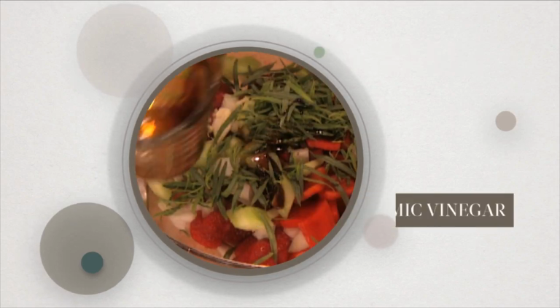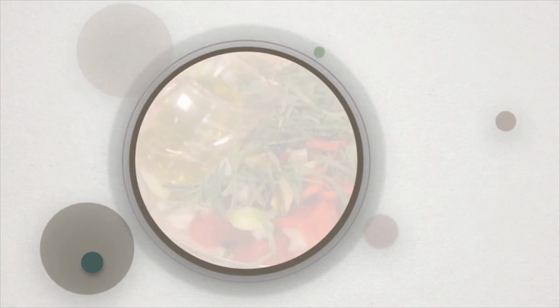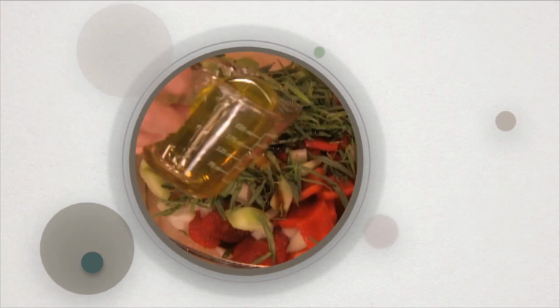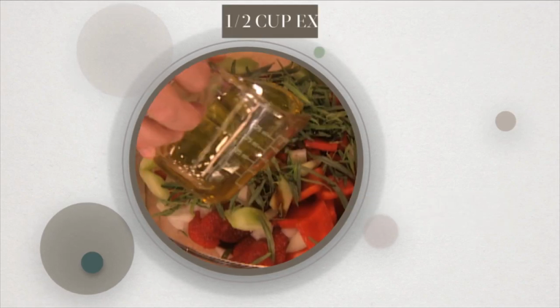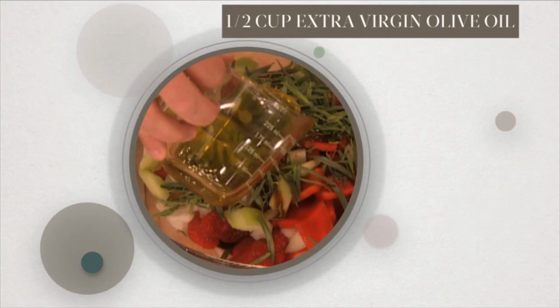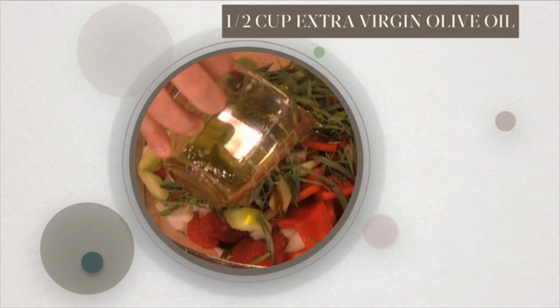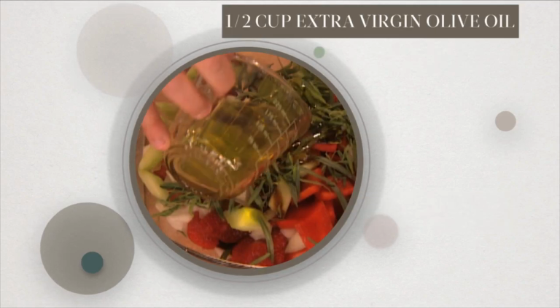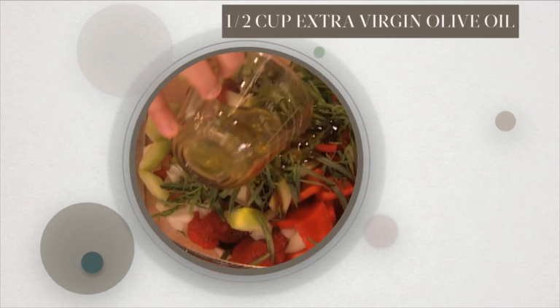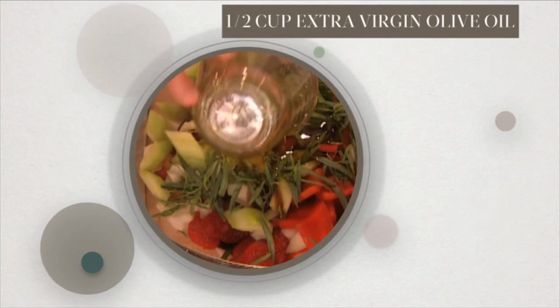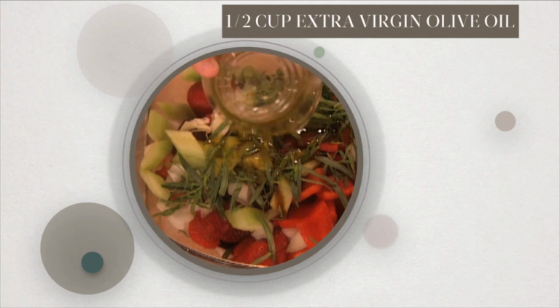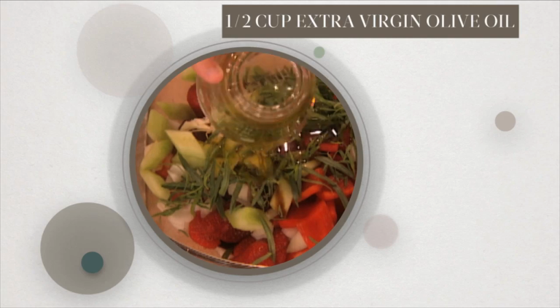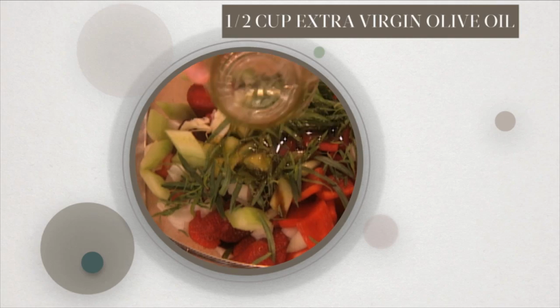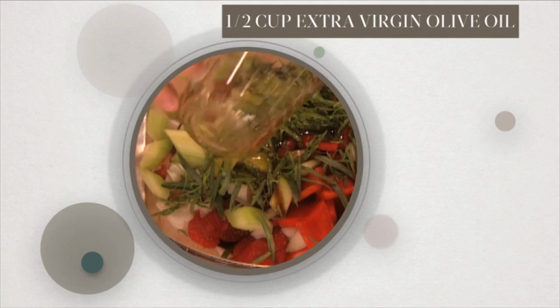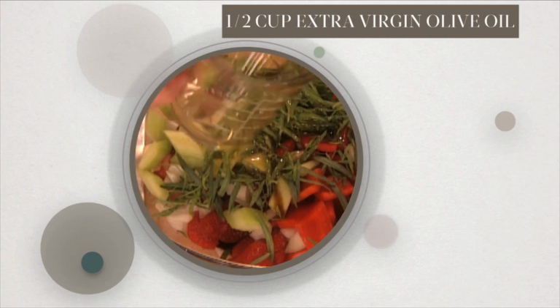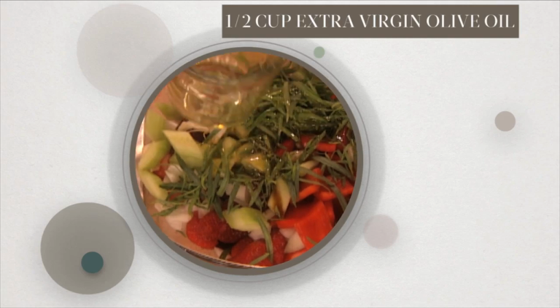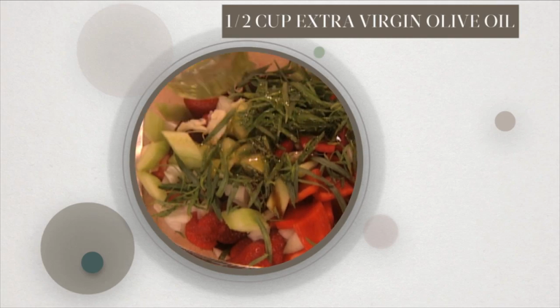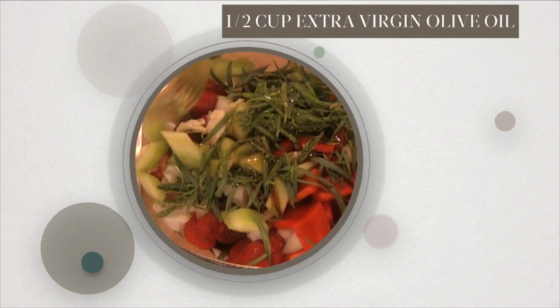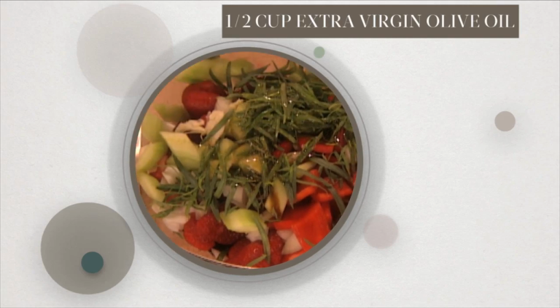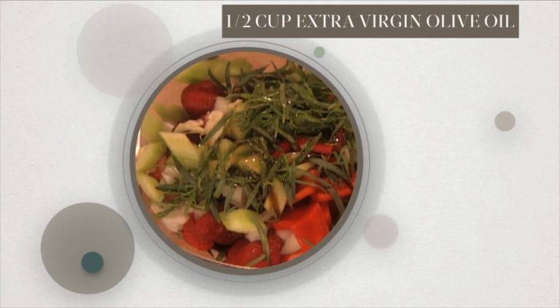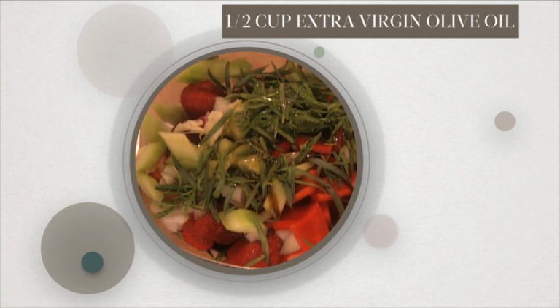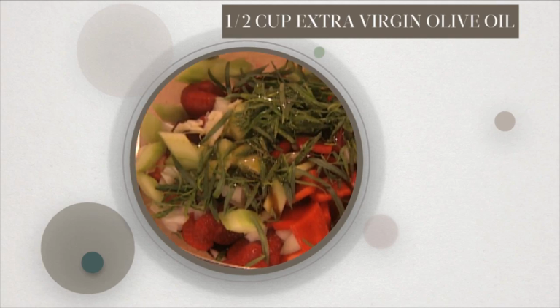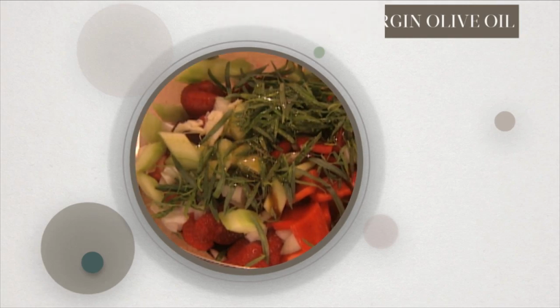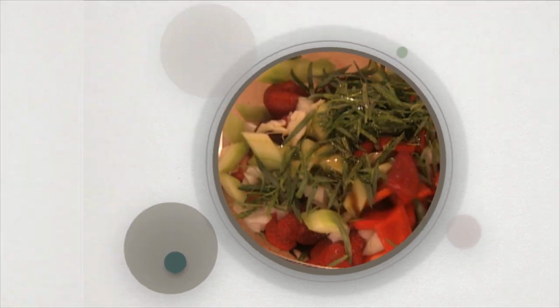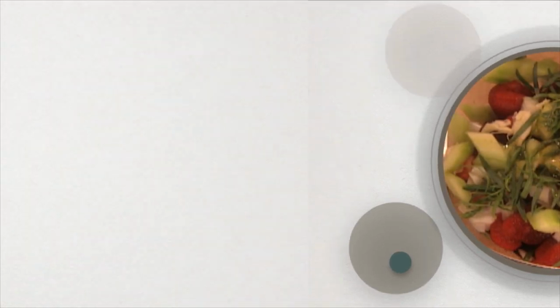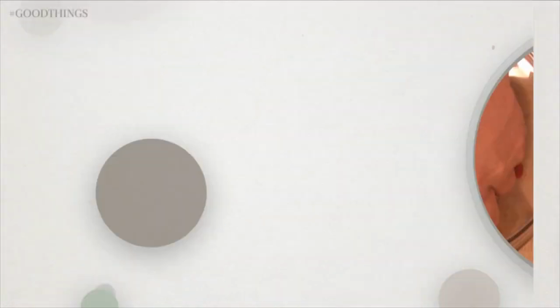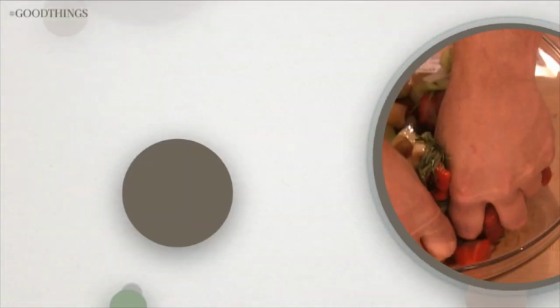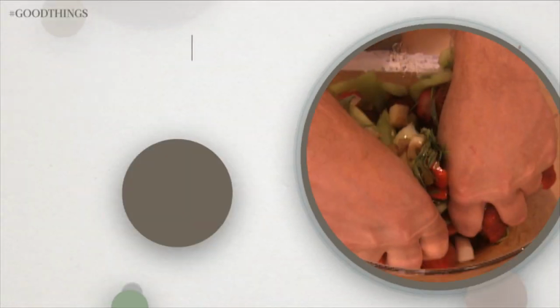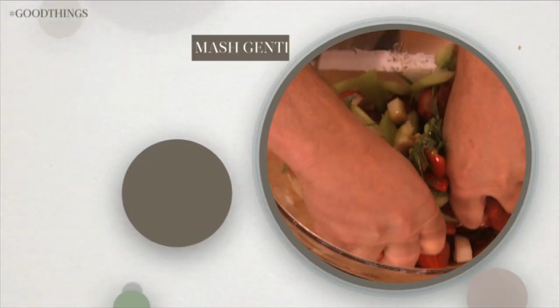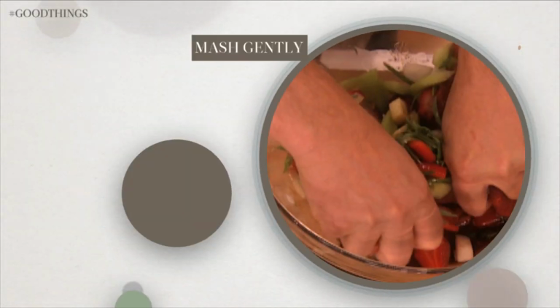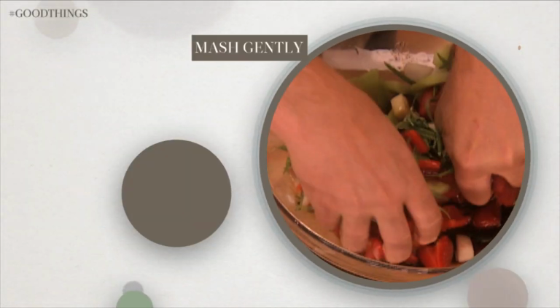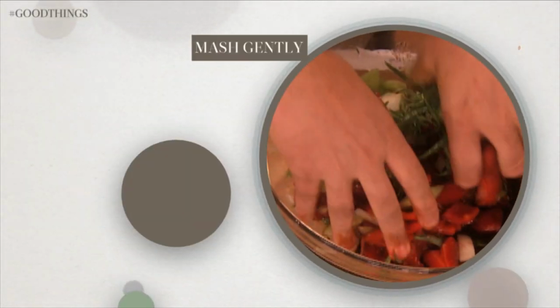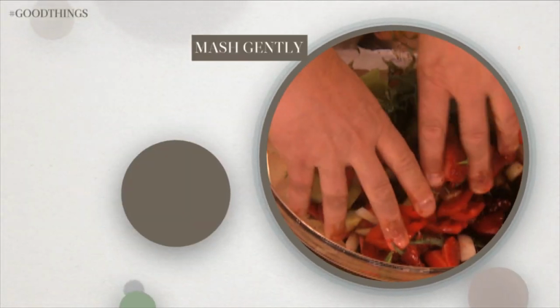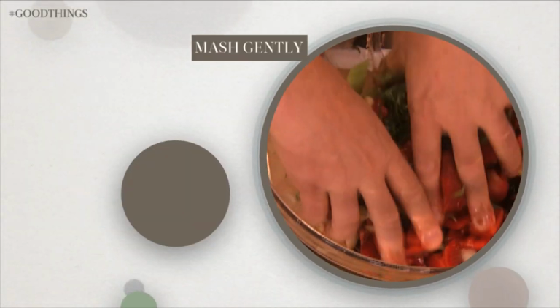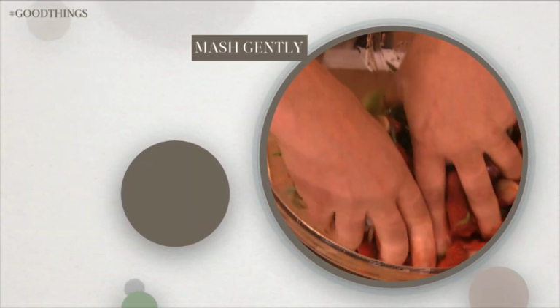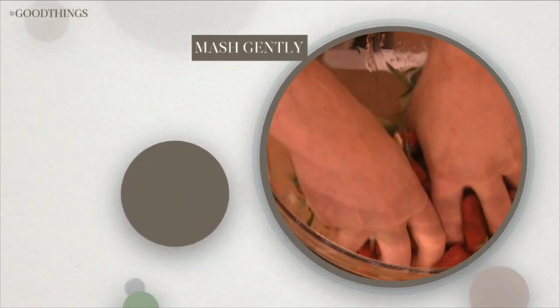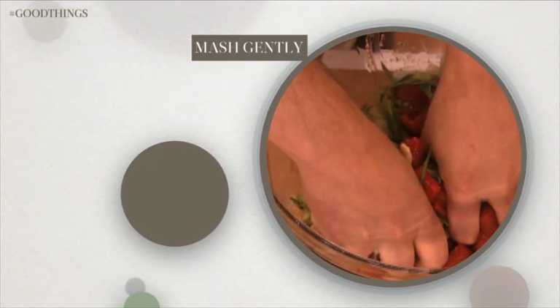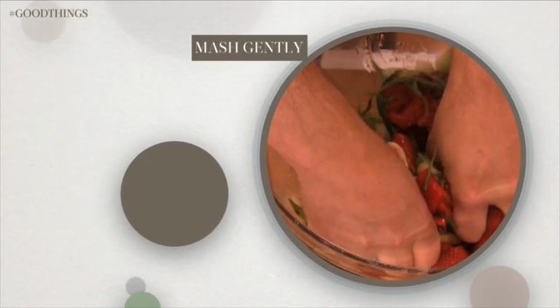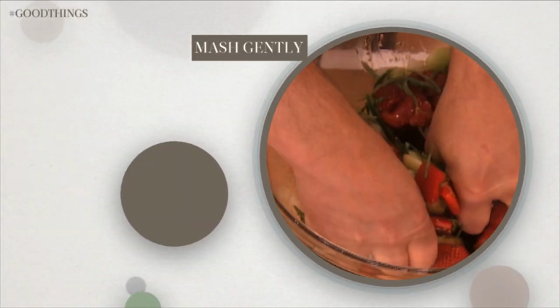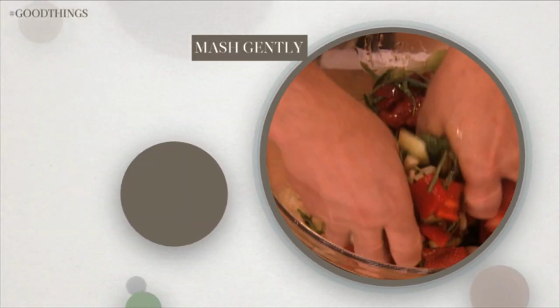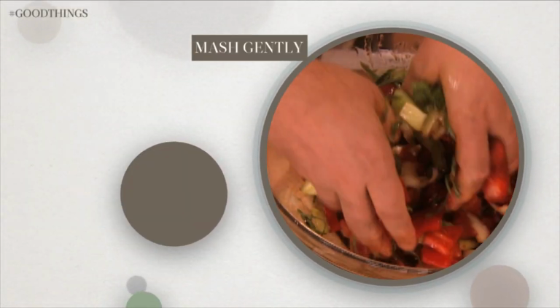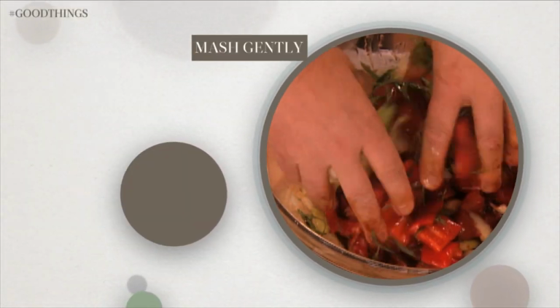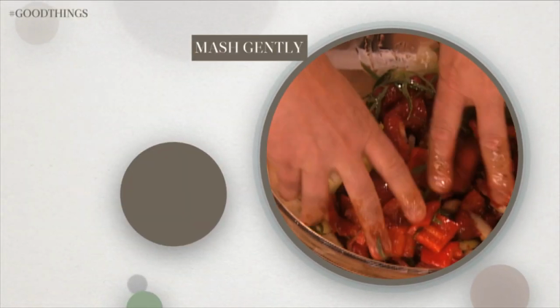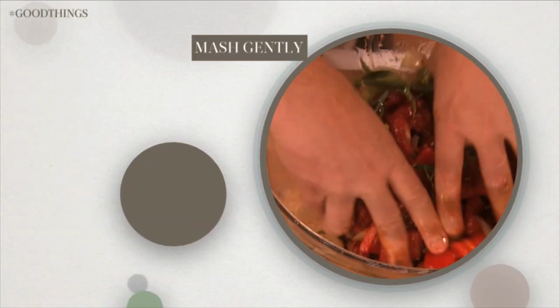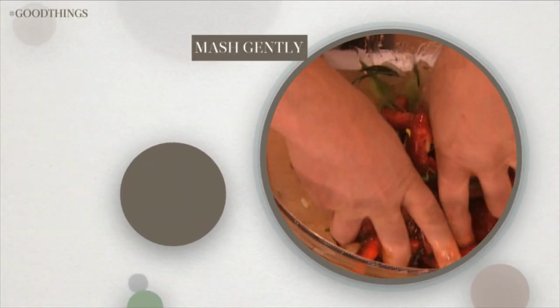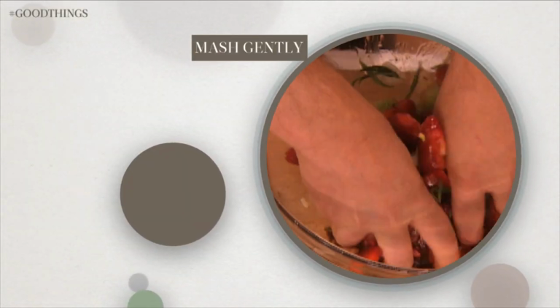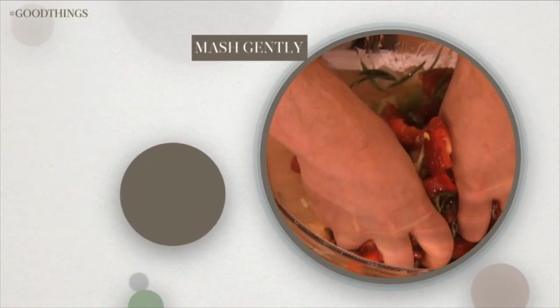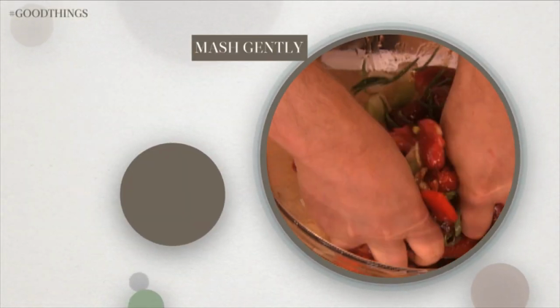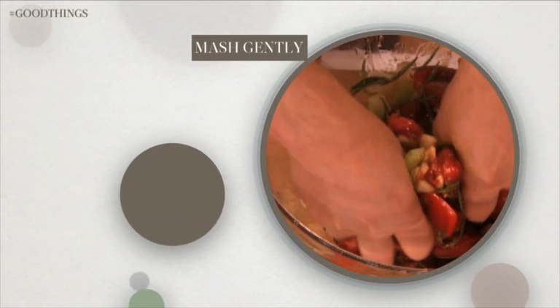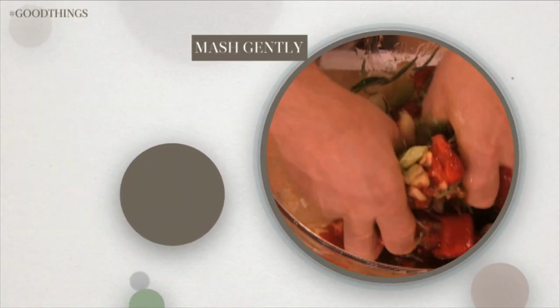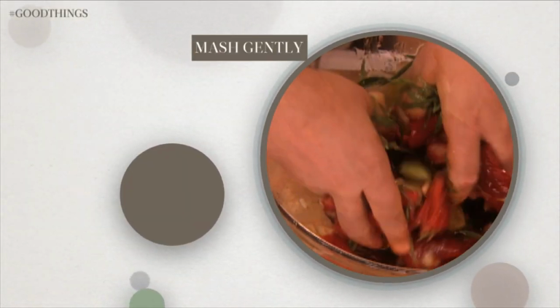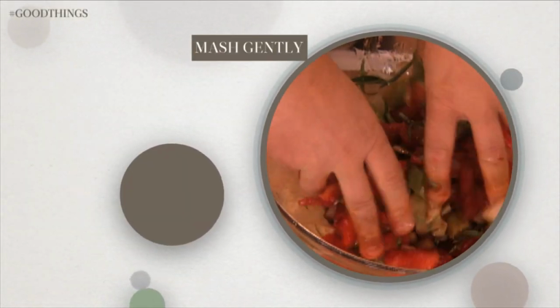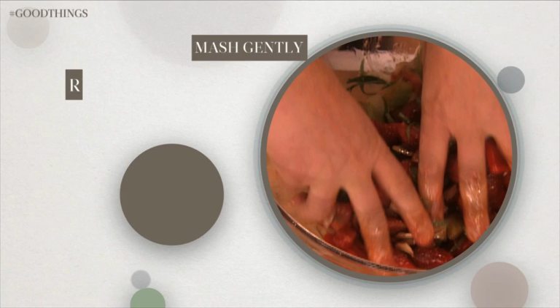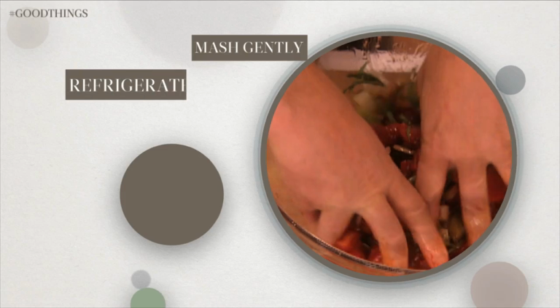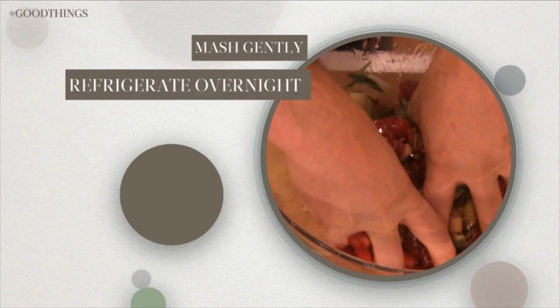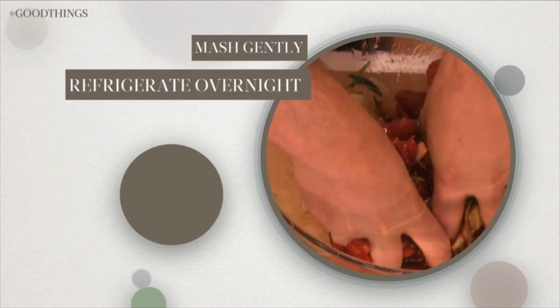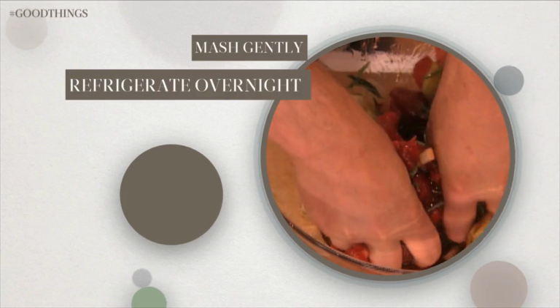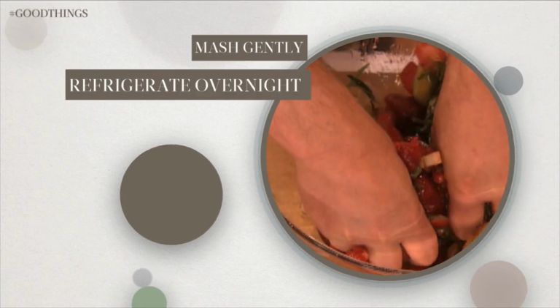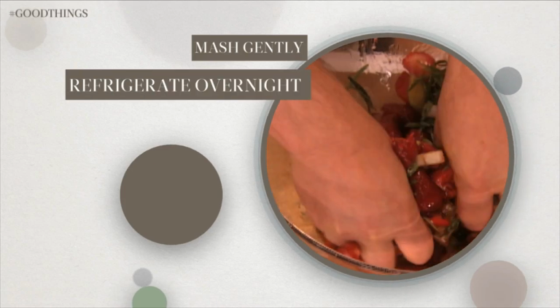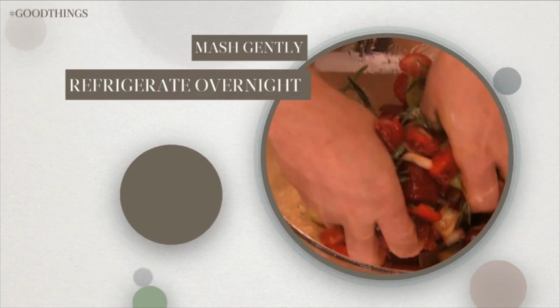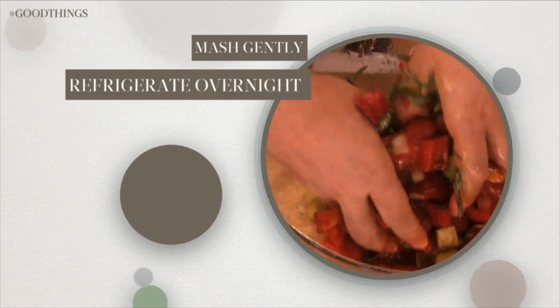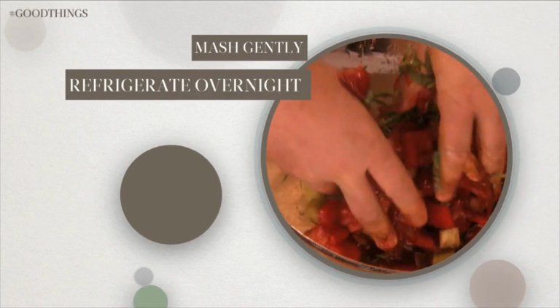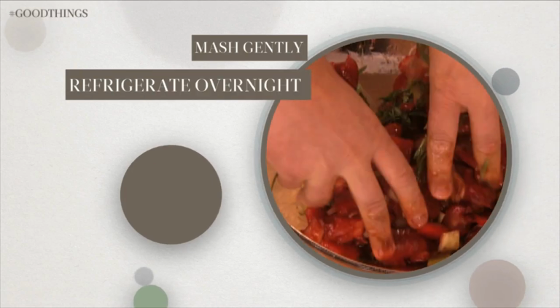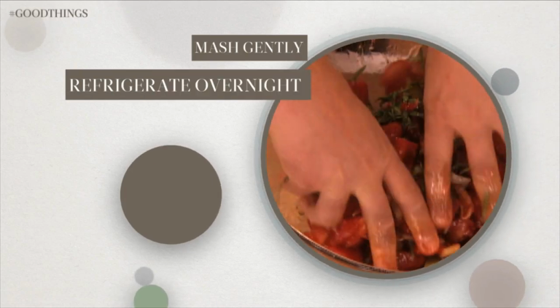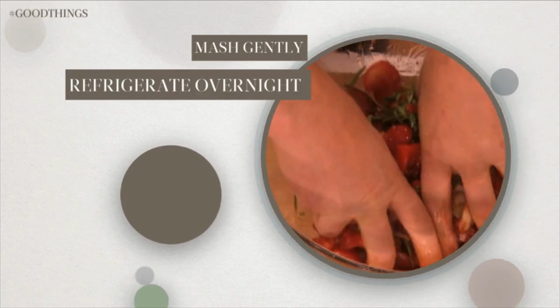Add a half a cup extra virgin olive oil. Mash gently with your hands or a wooden spoon to release the flavors, and refrigerate overnight.